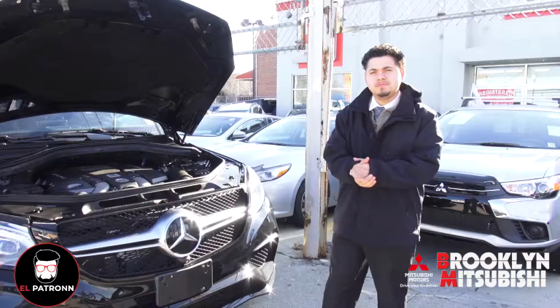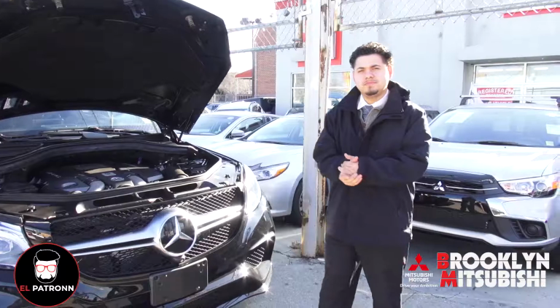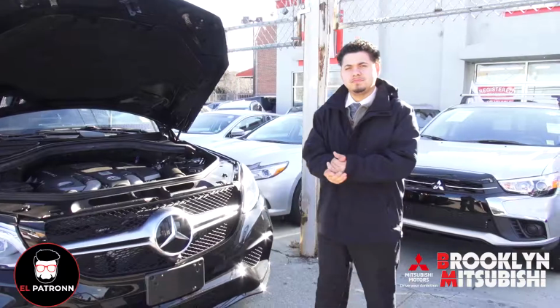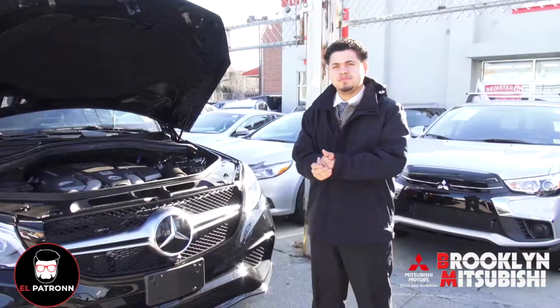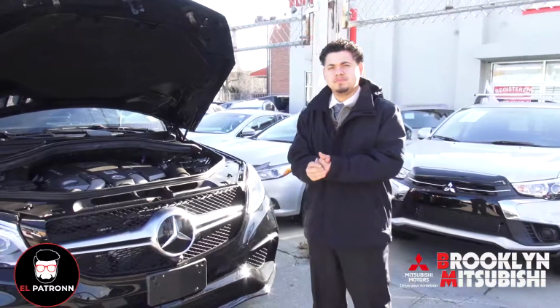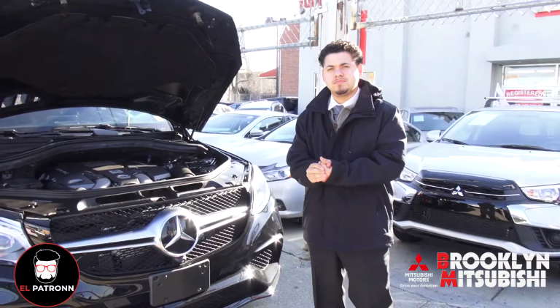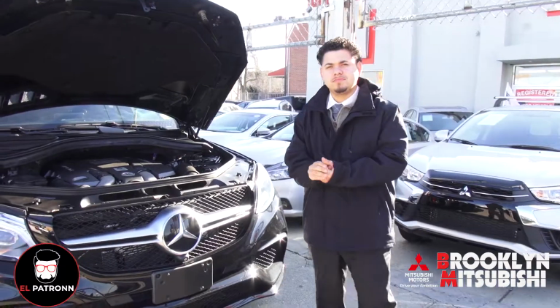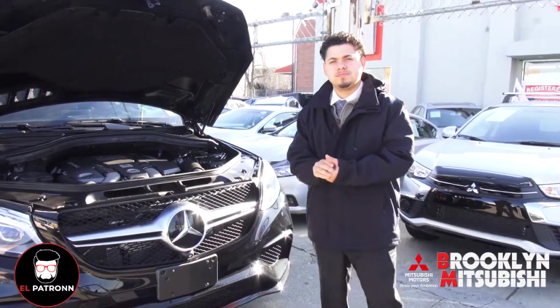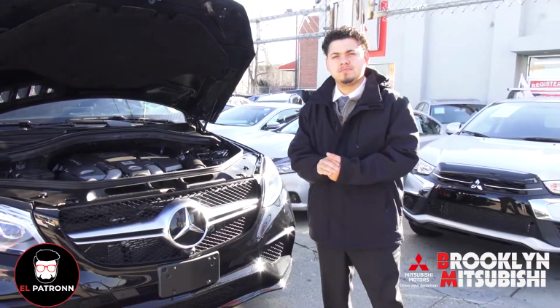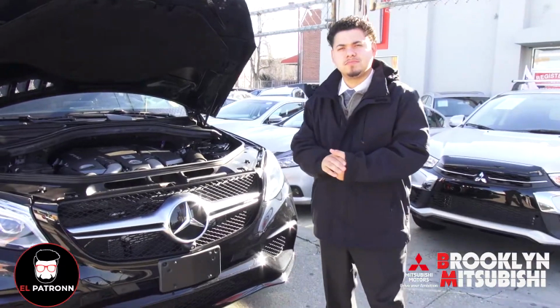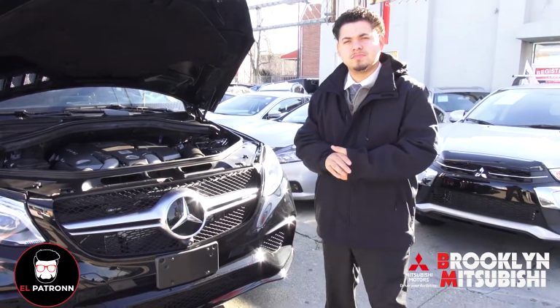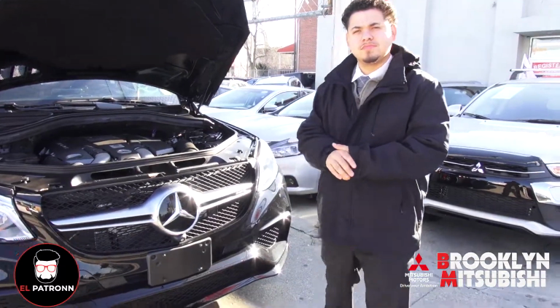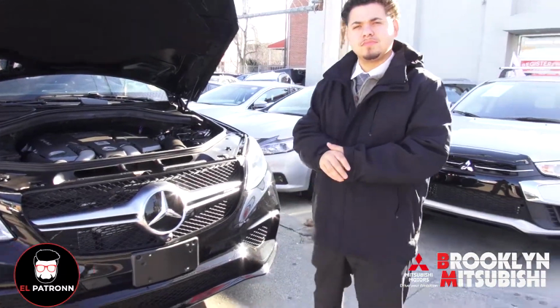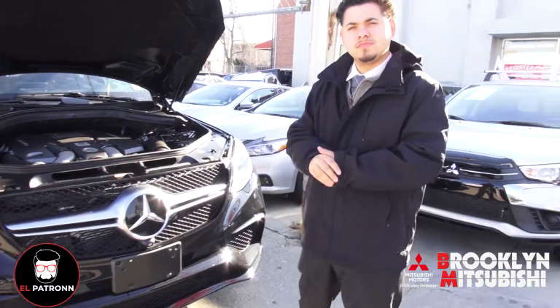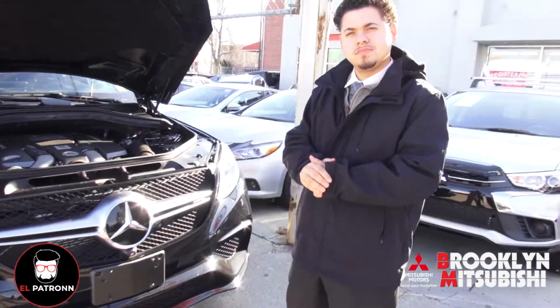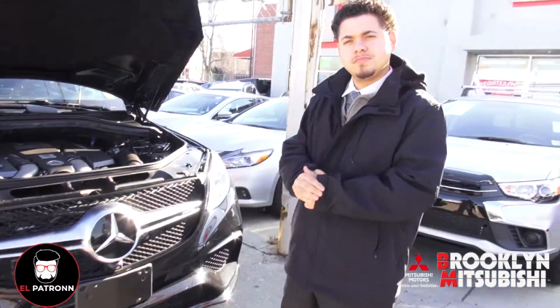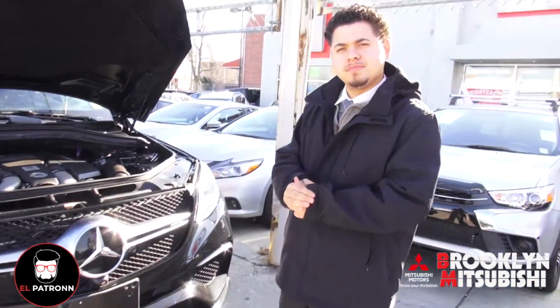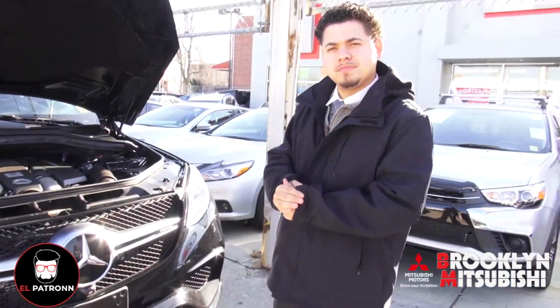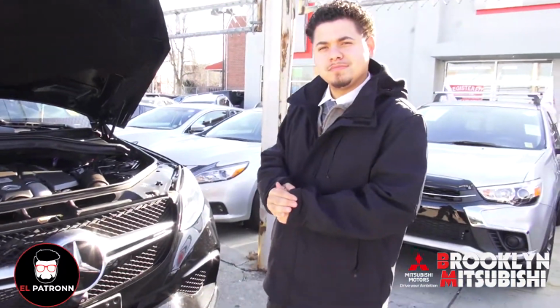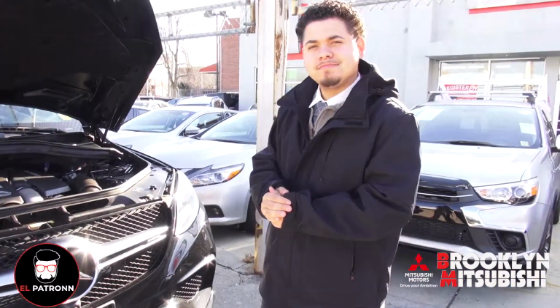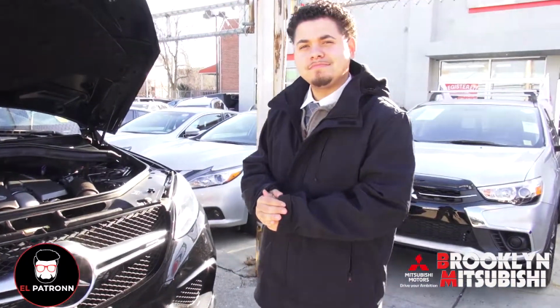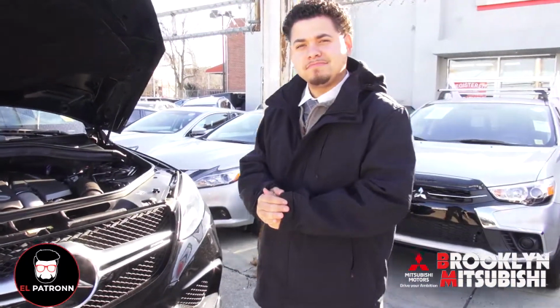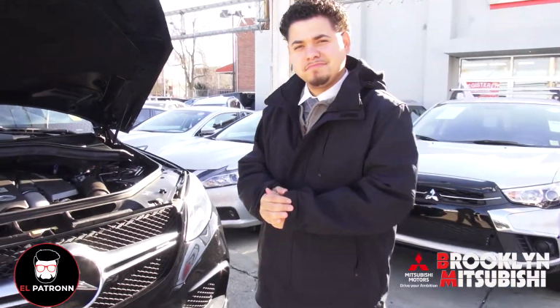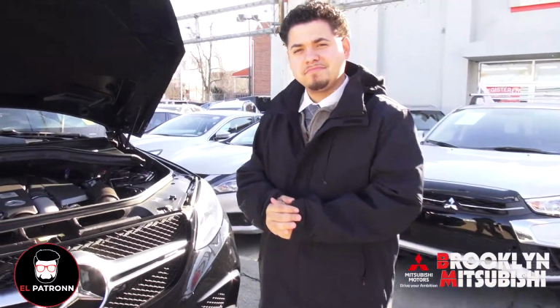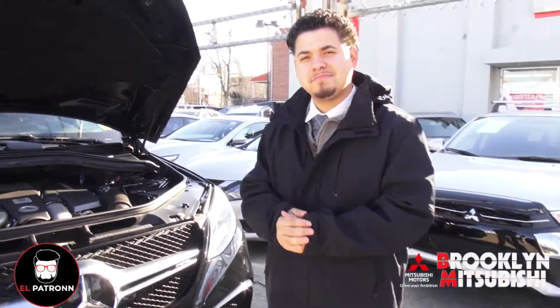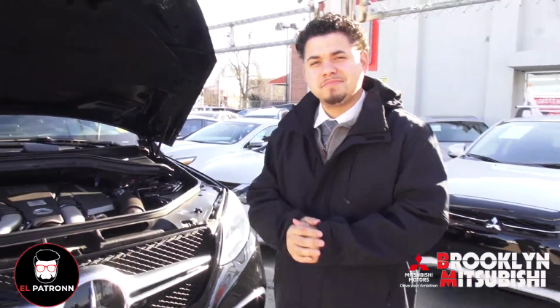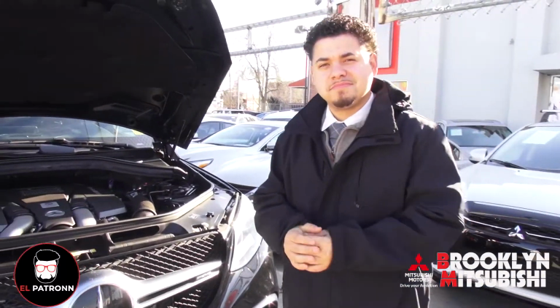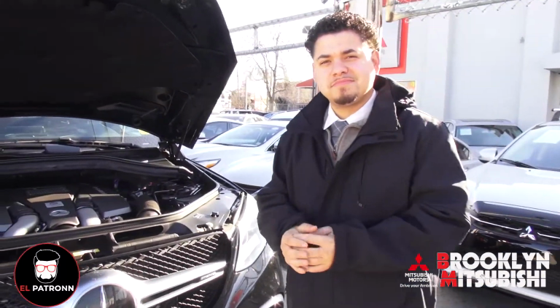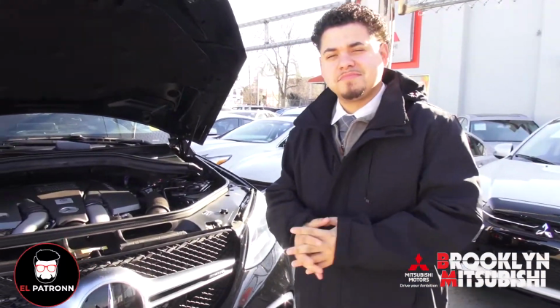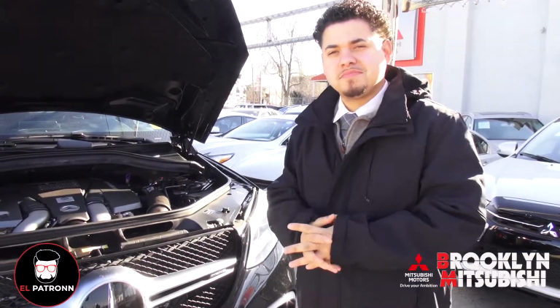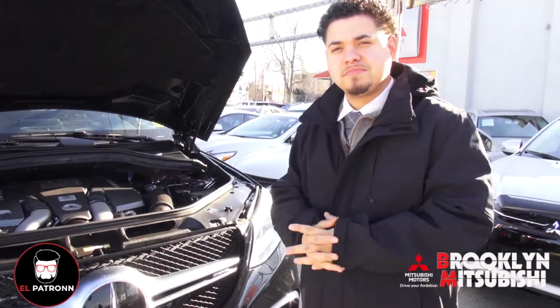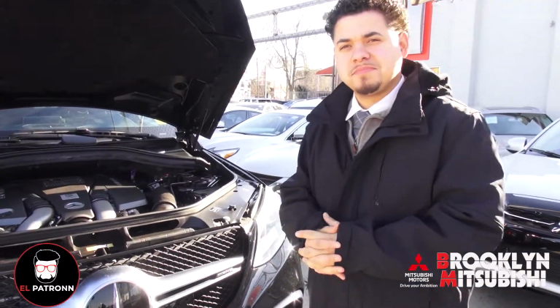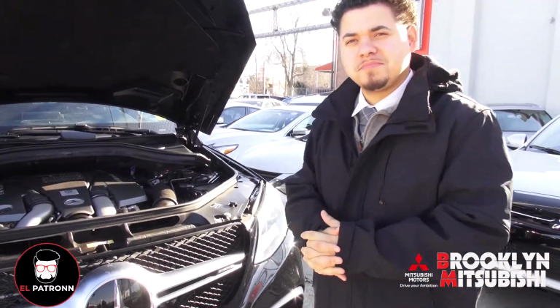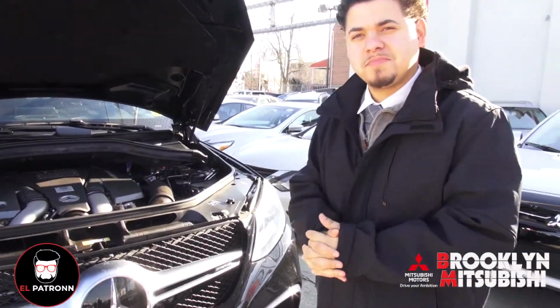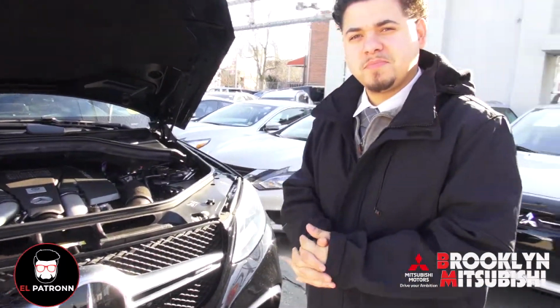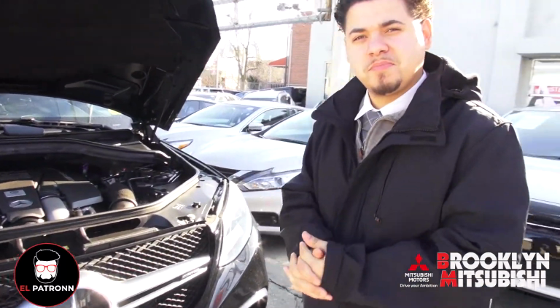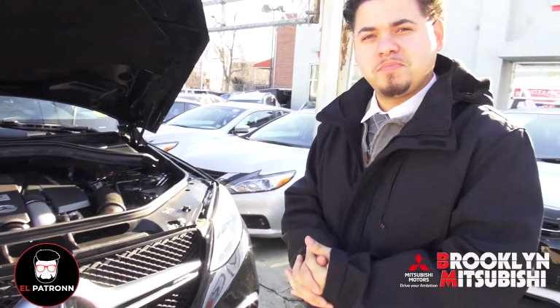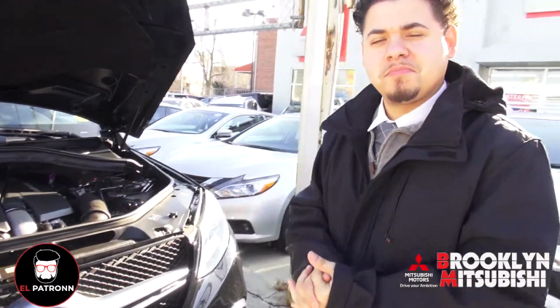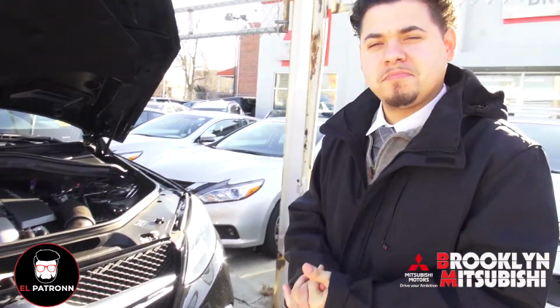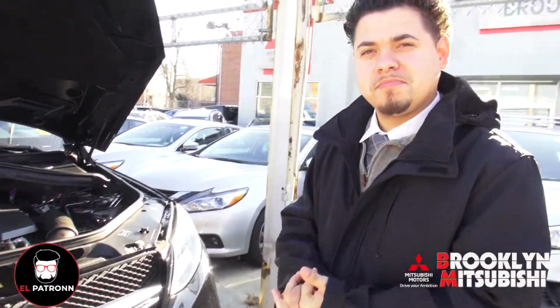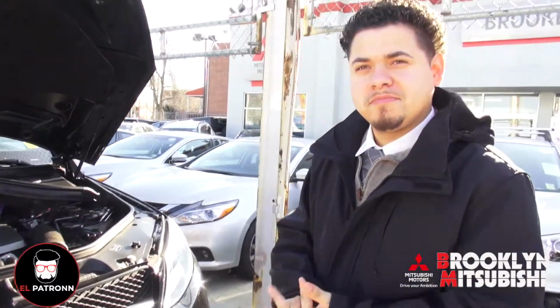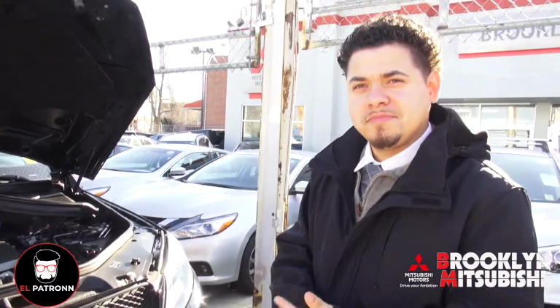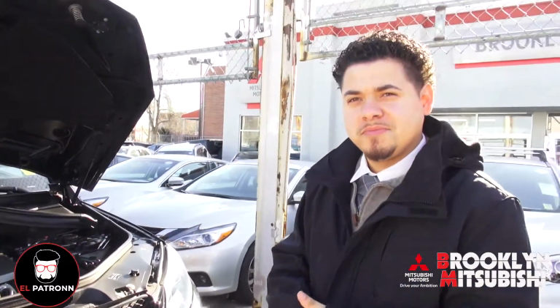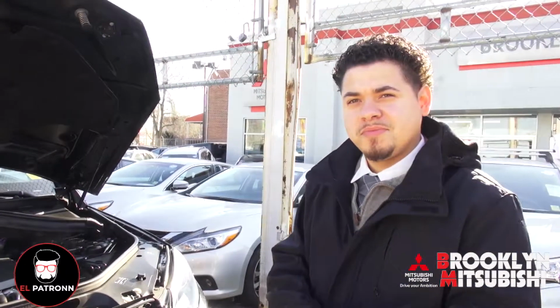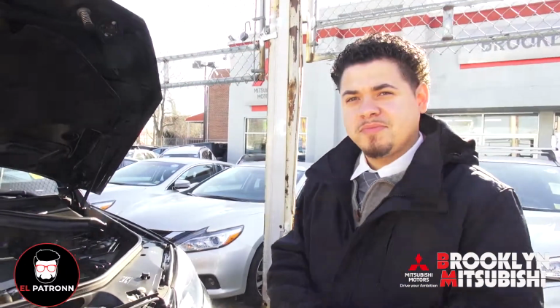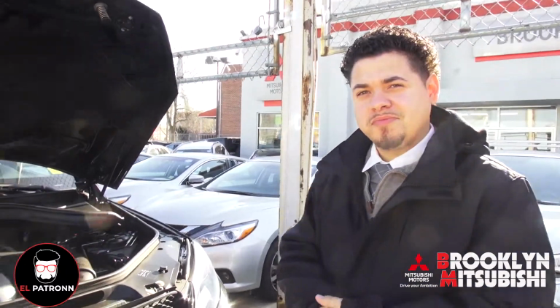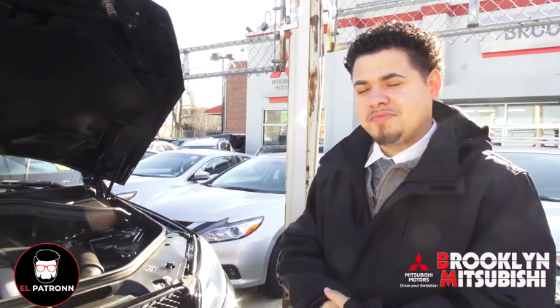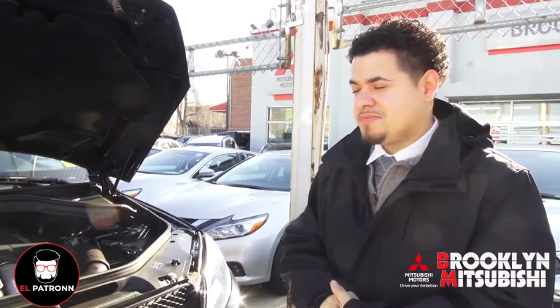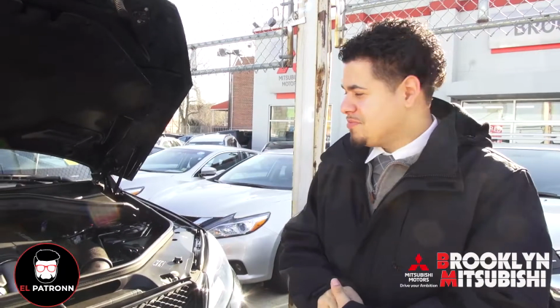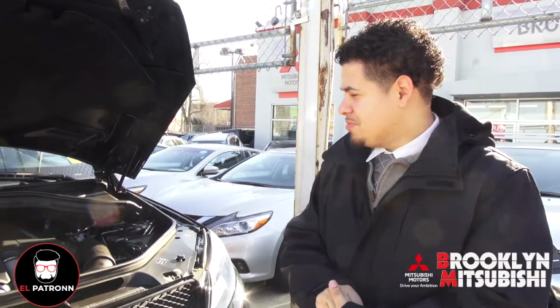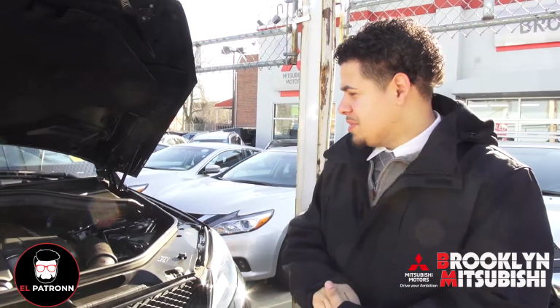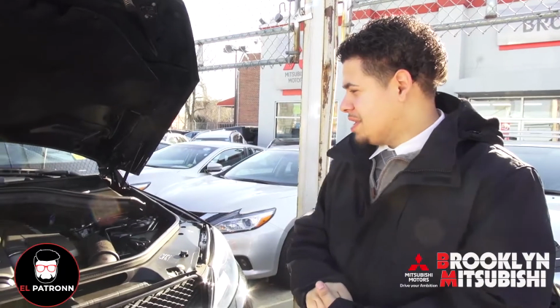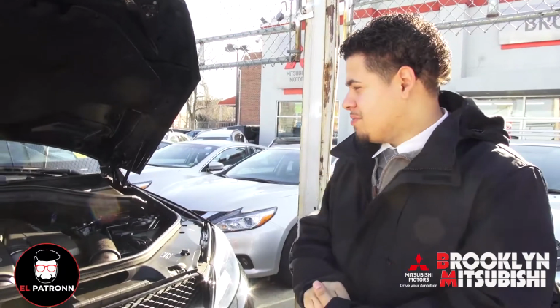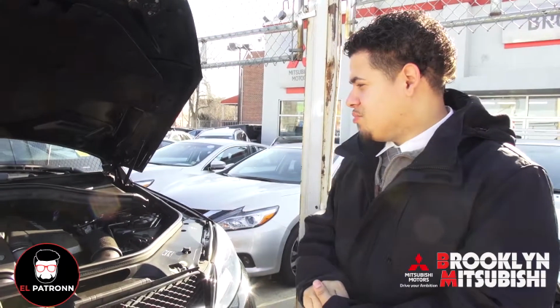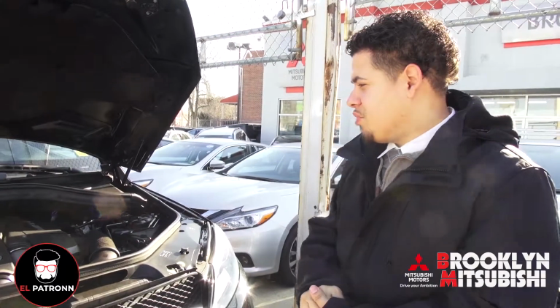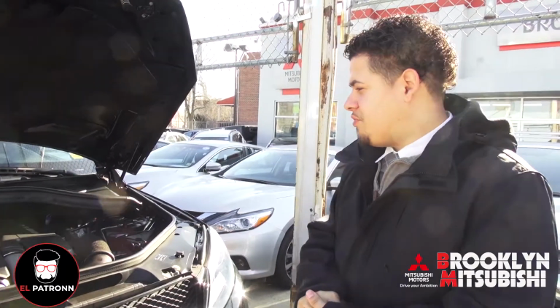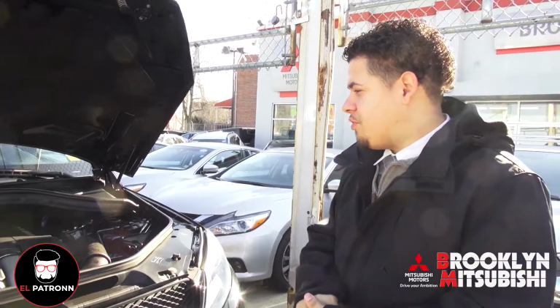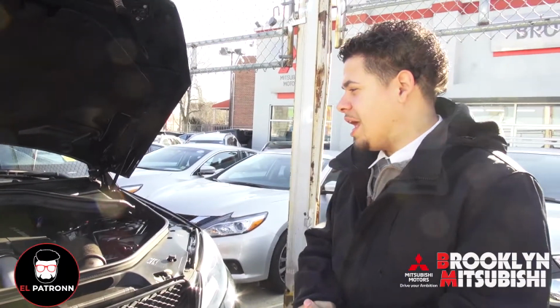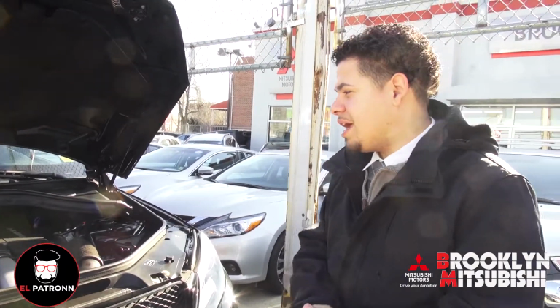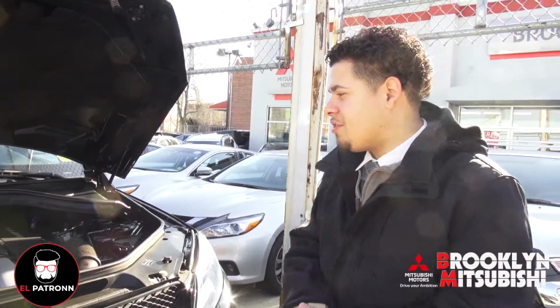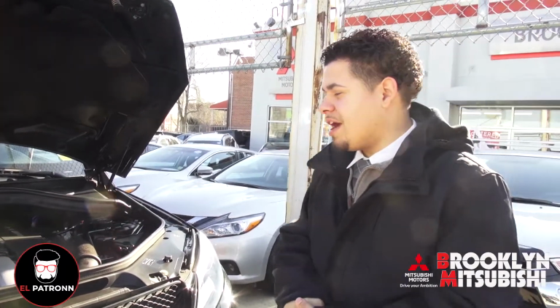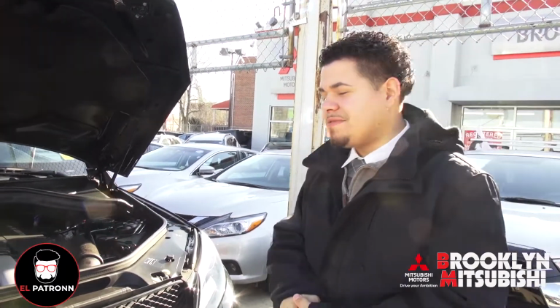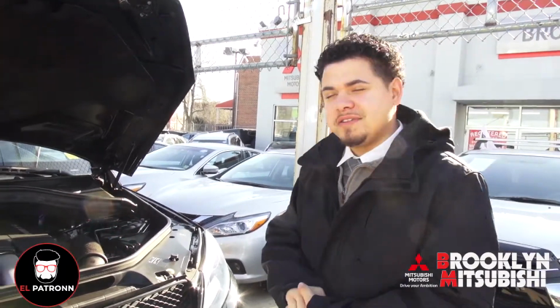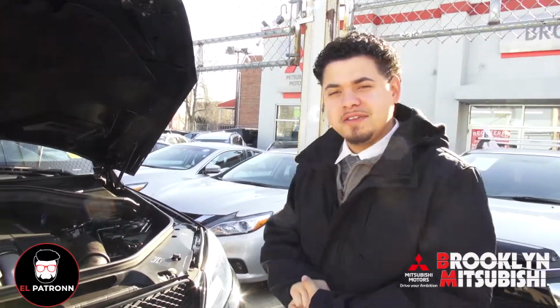Hey guys, here at Brooklyn Mitsubishi with Jose. He's one of our sales associates. We were just checking out this beast of a motor. Beautiful, handcrafted.